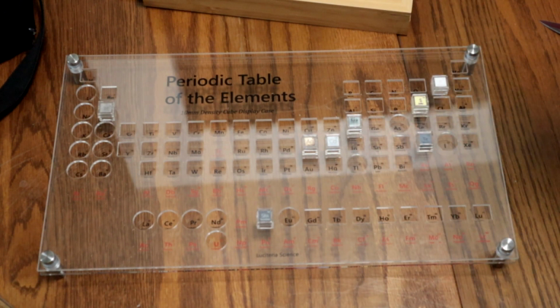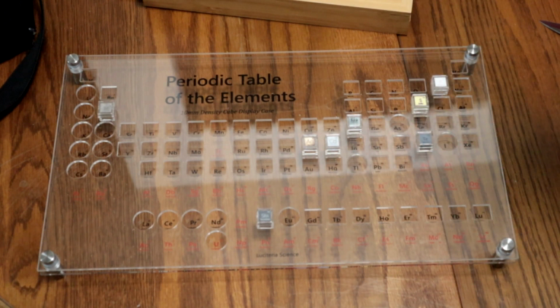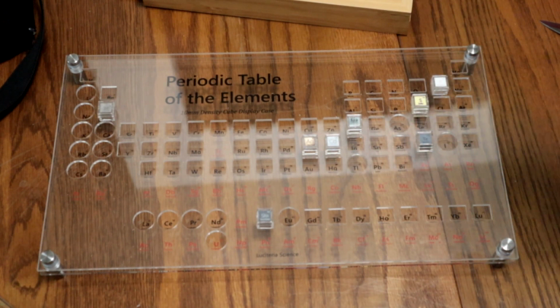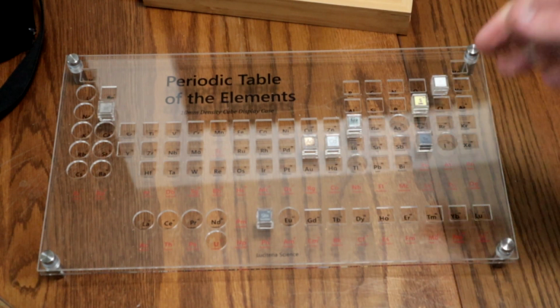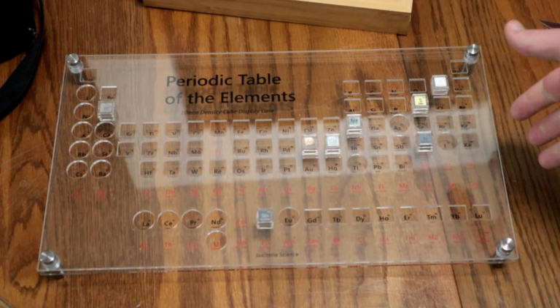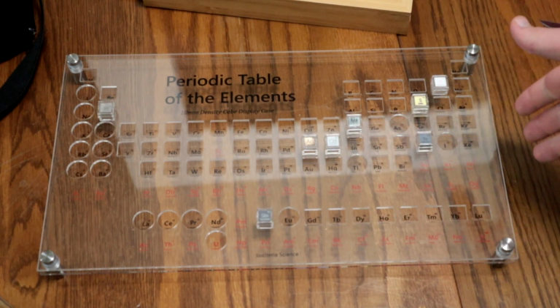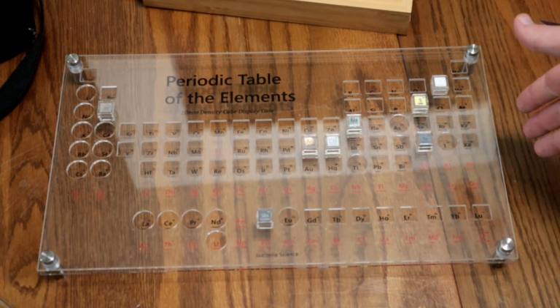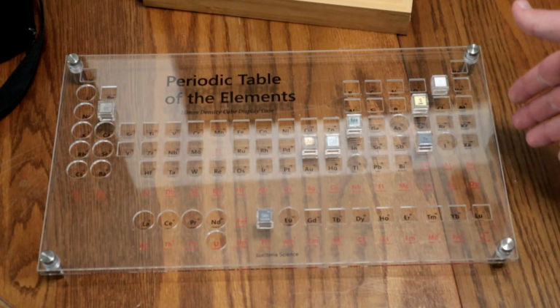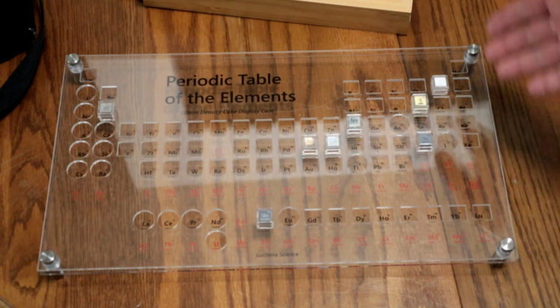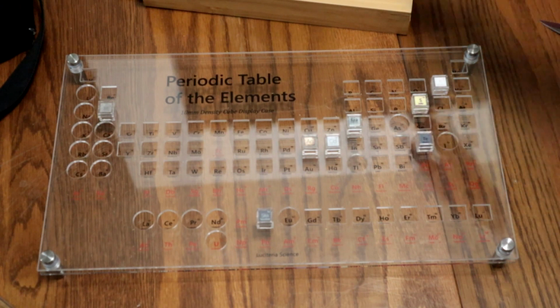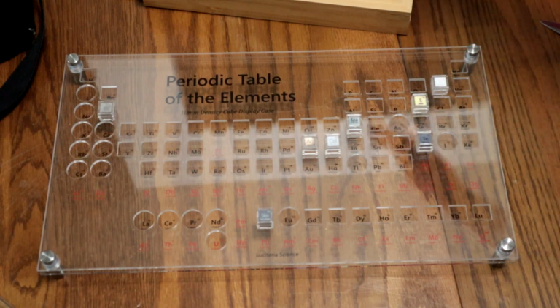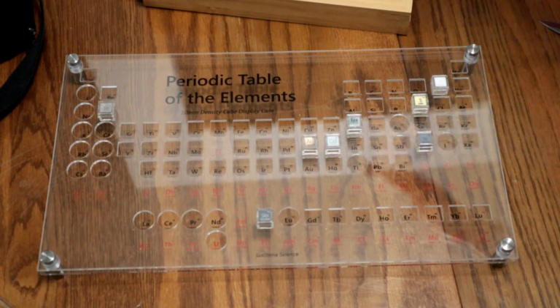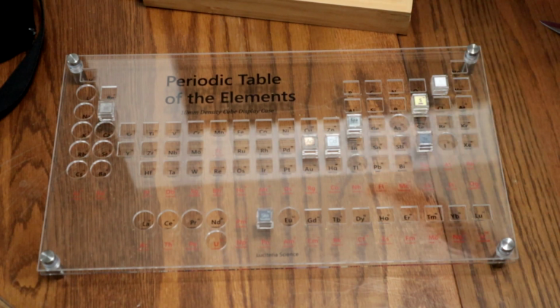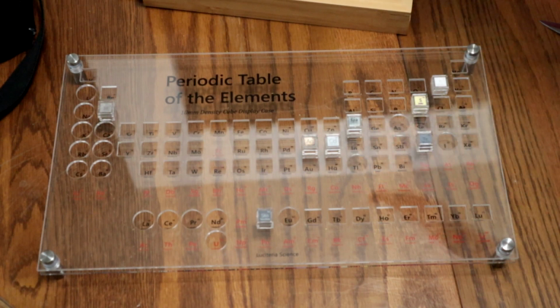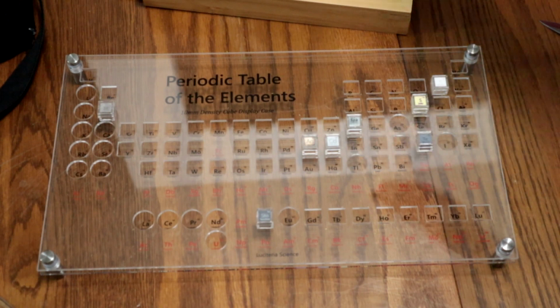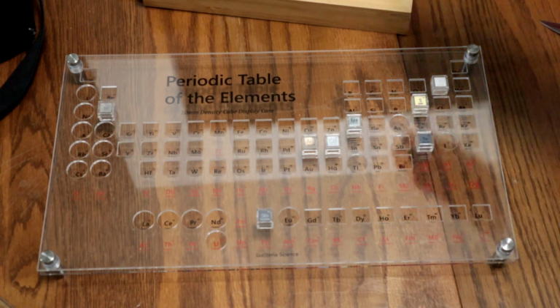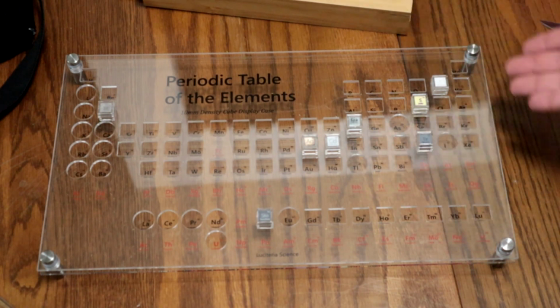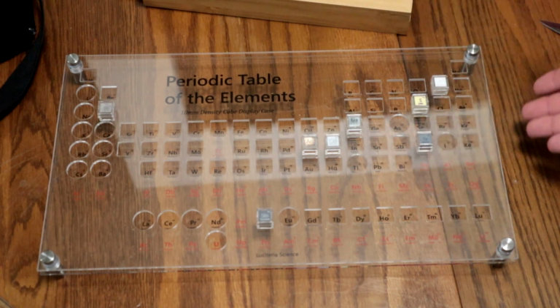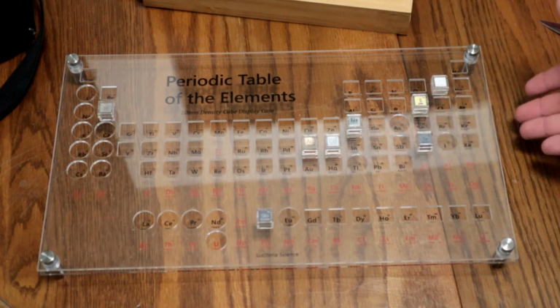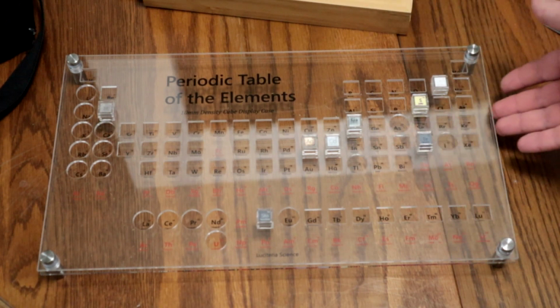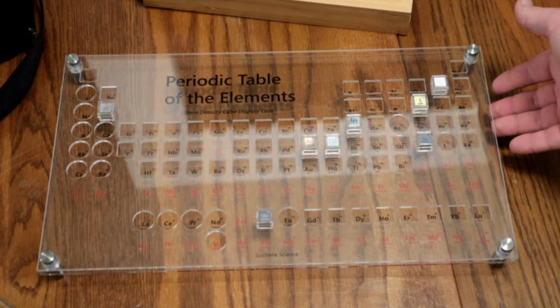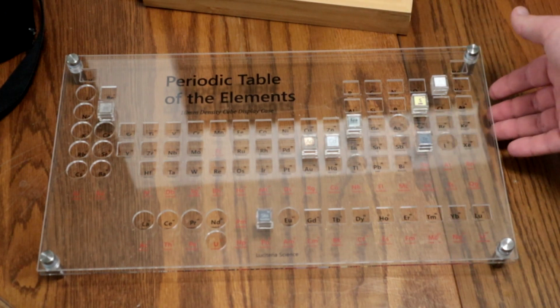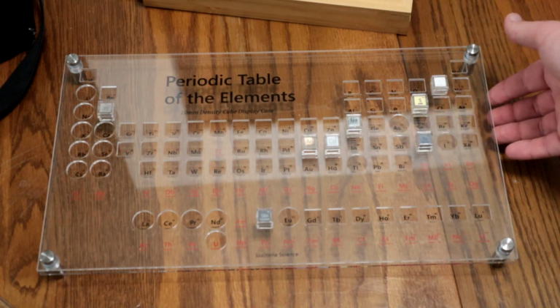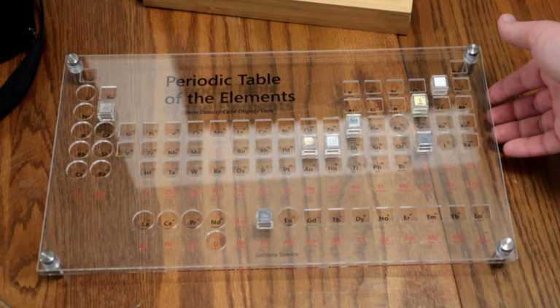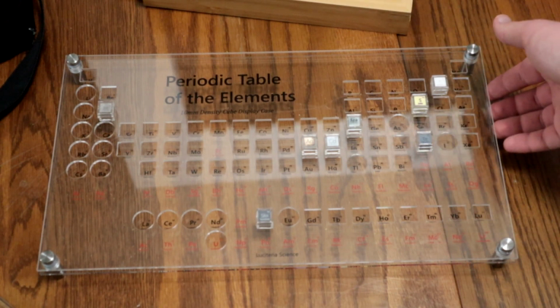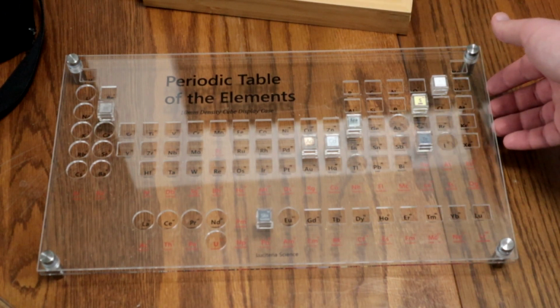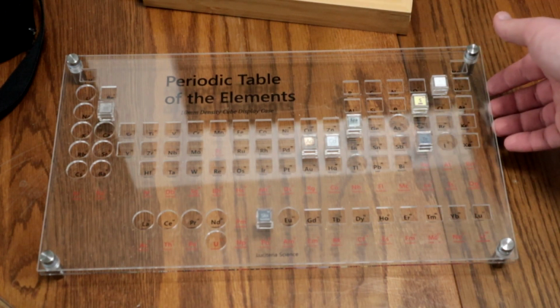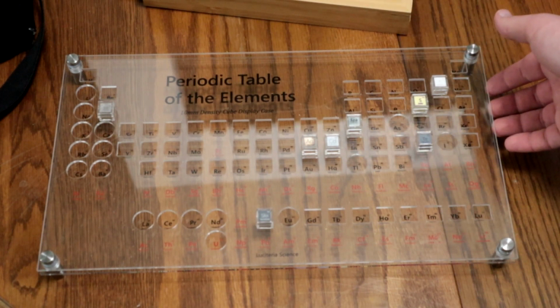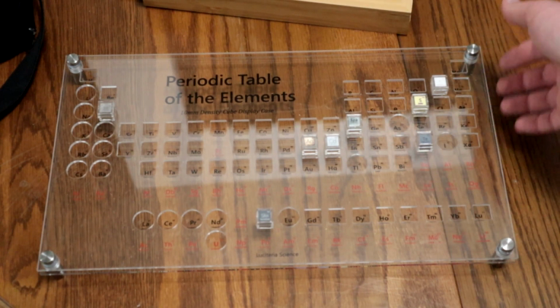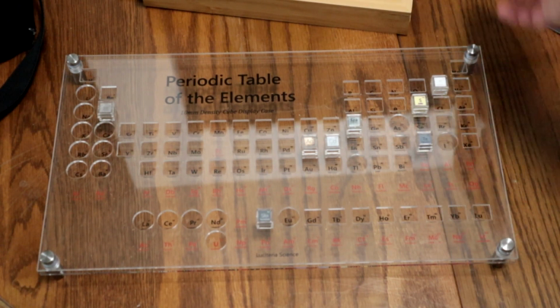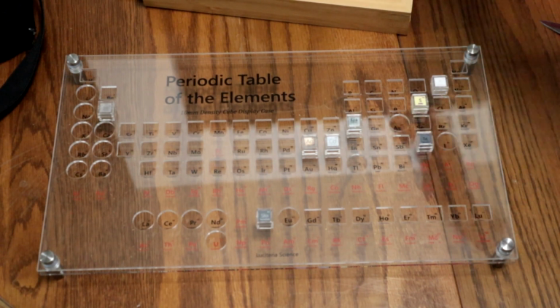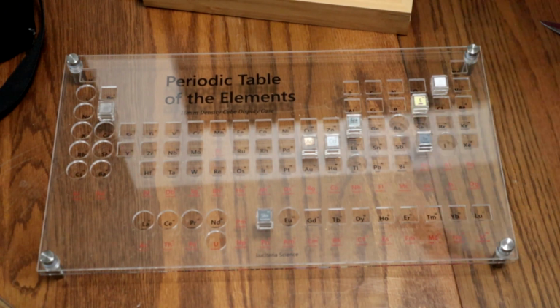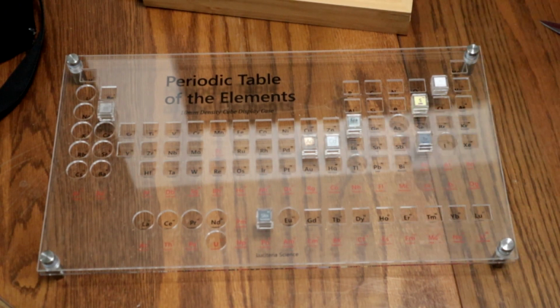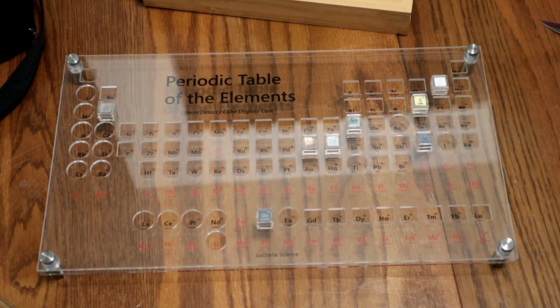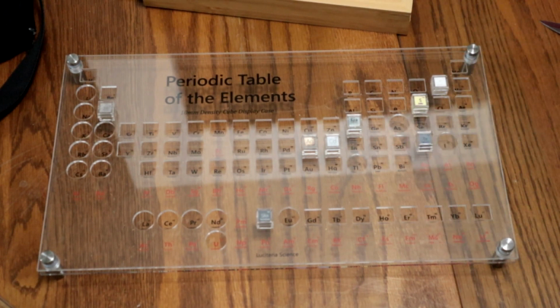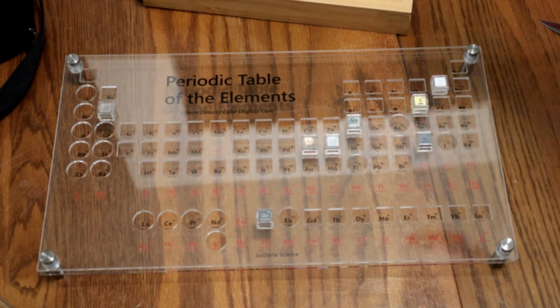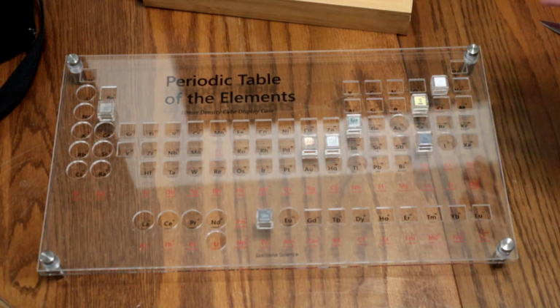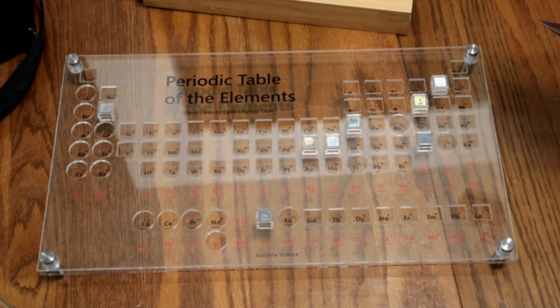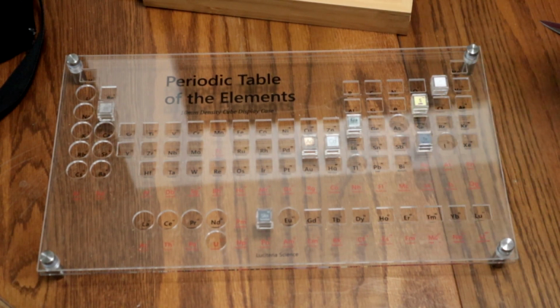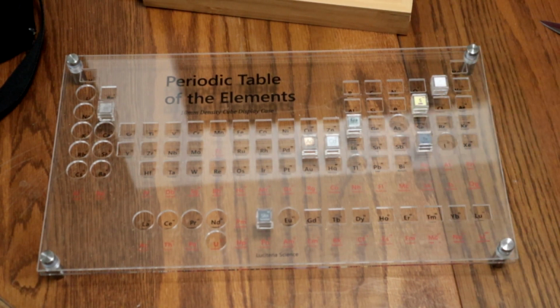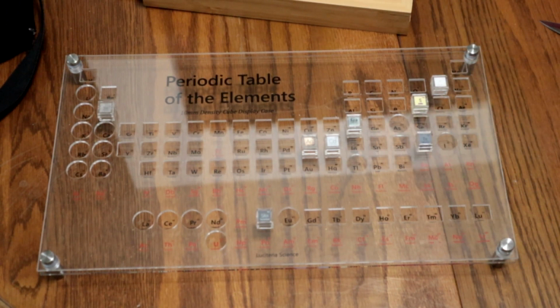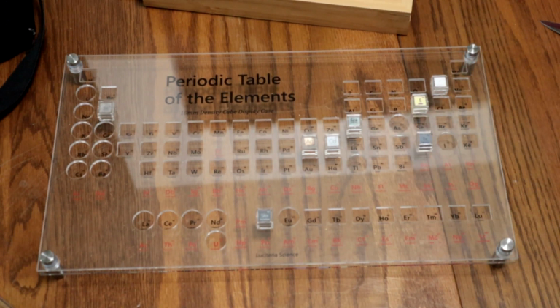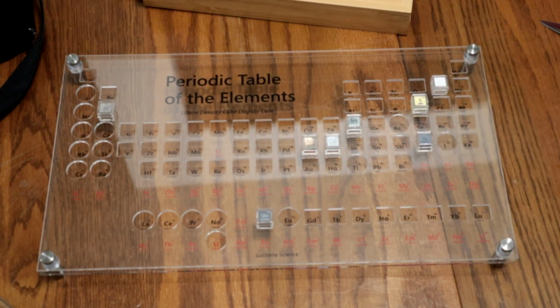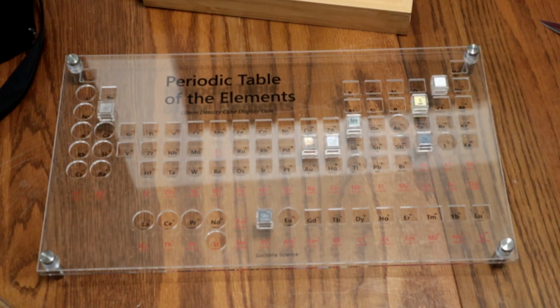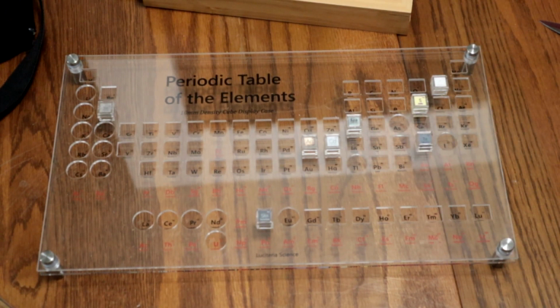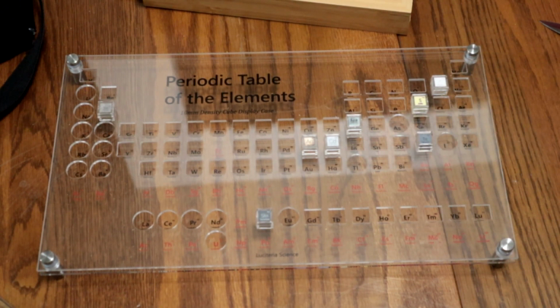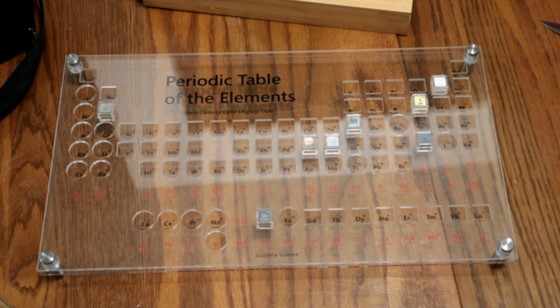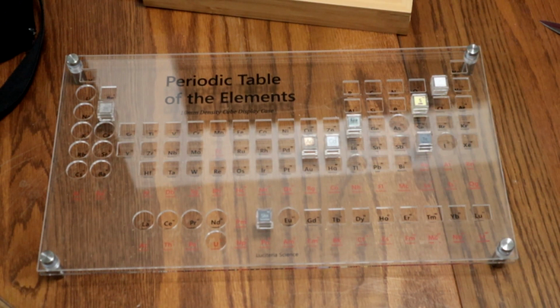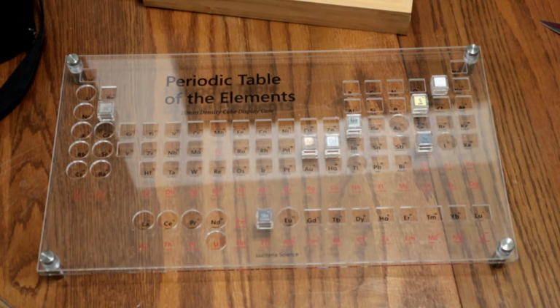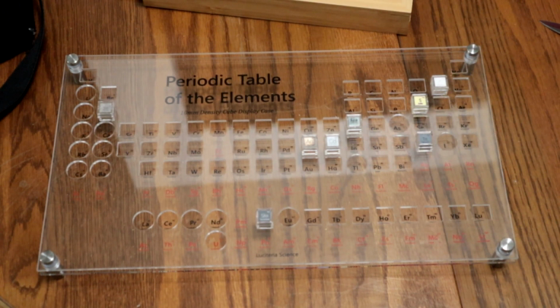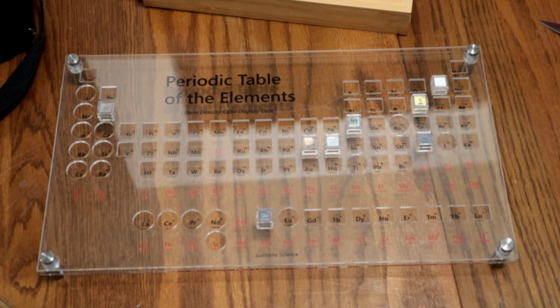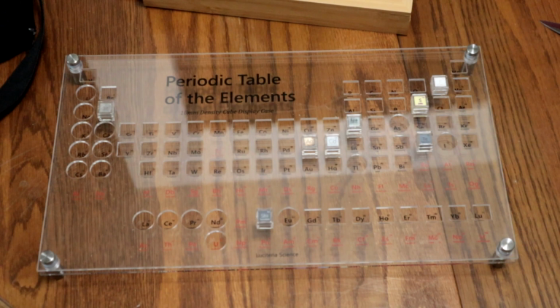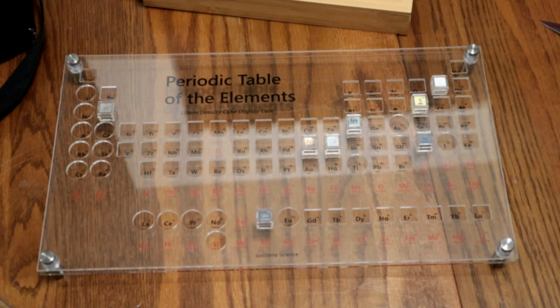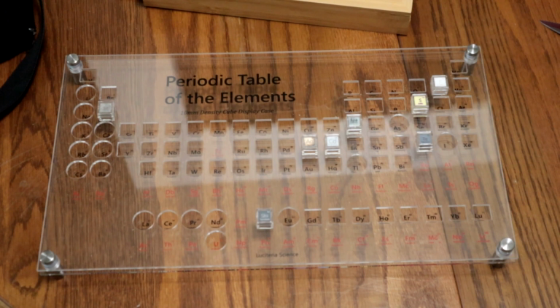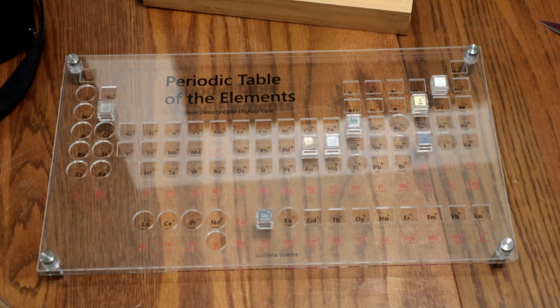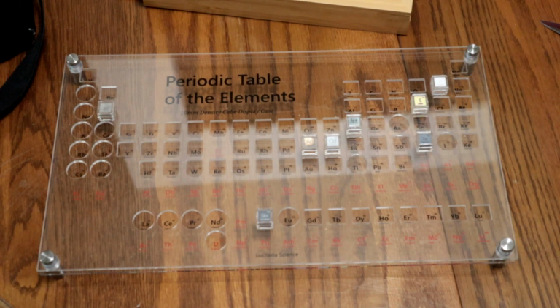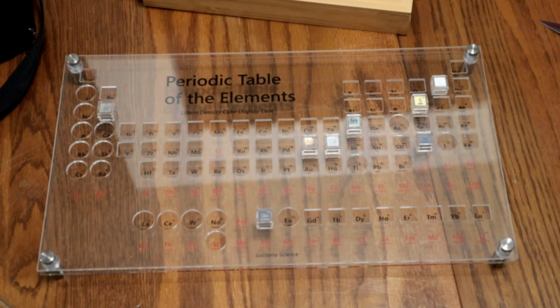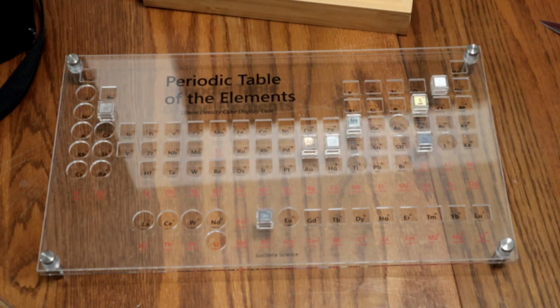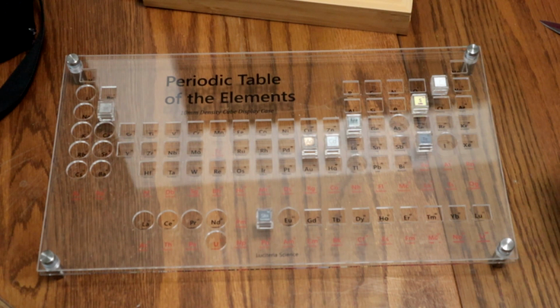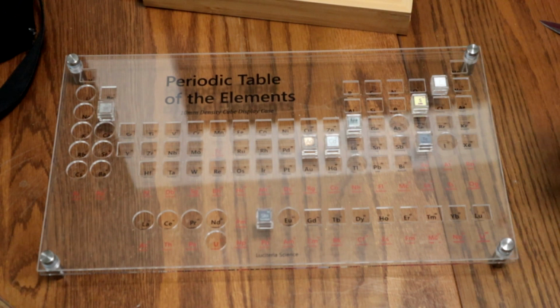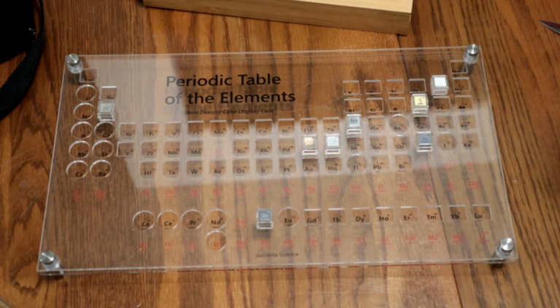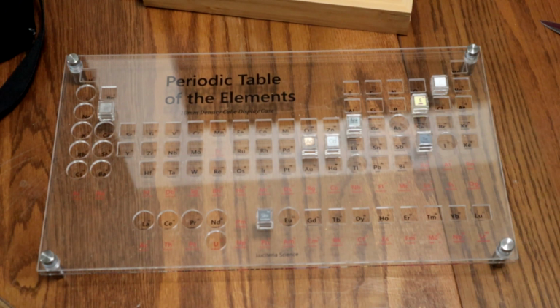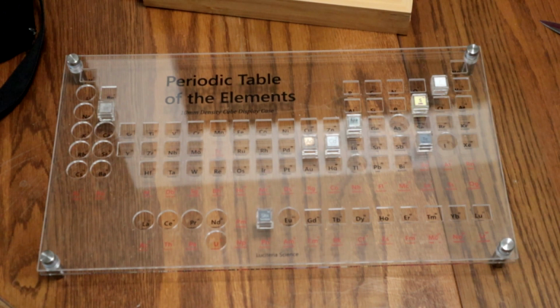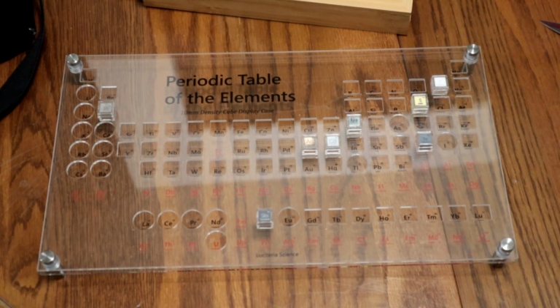All in all, I think this will look nice. I'm just going to build a display case for it, so stay tuned for that.